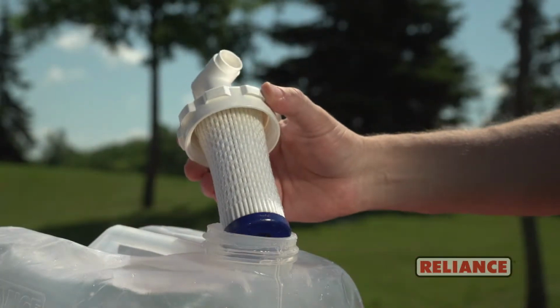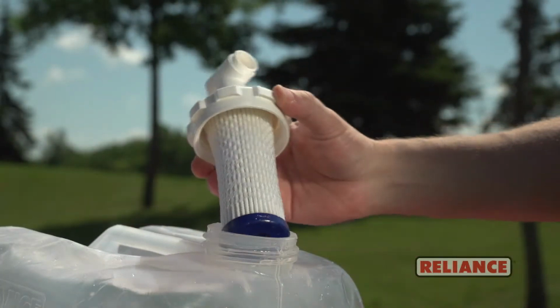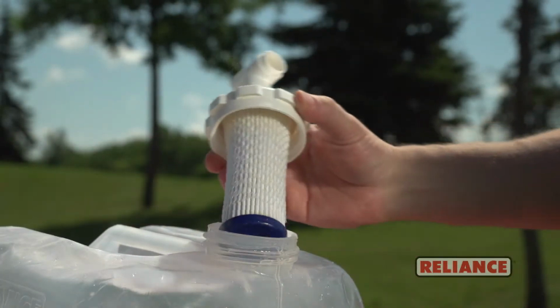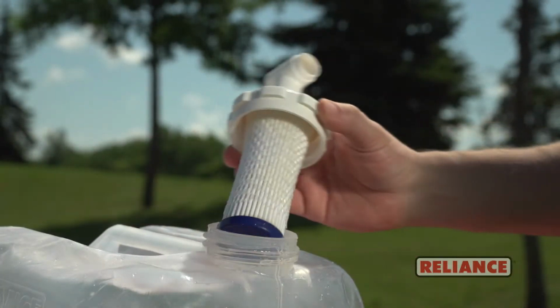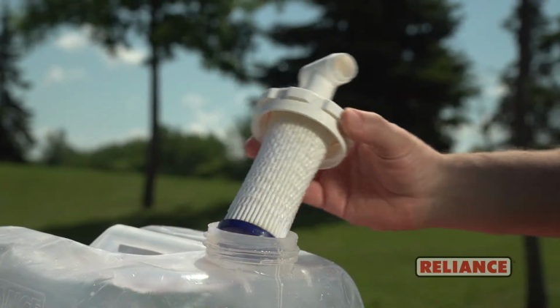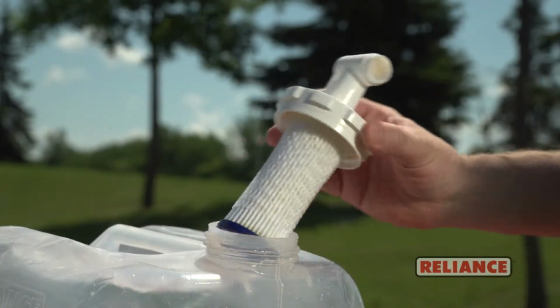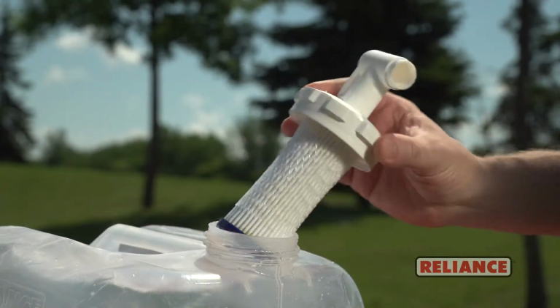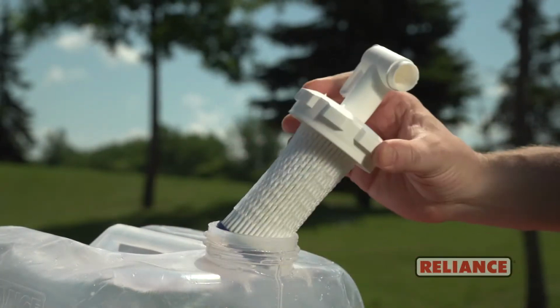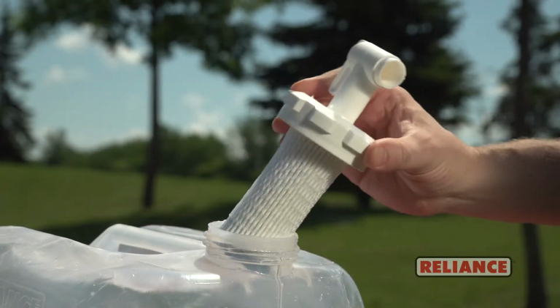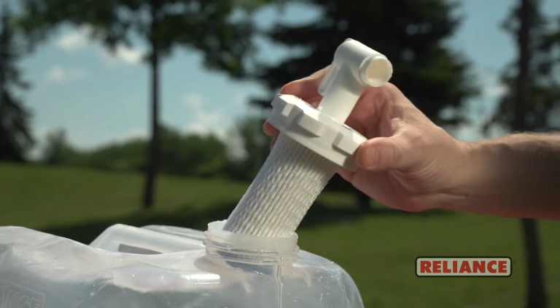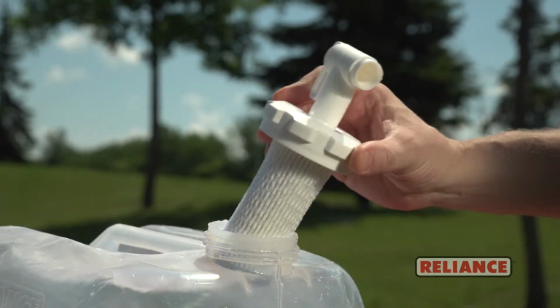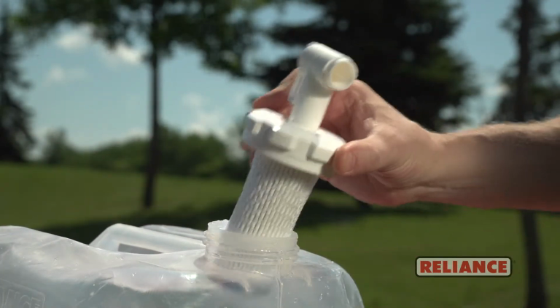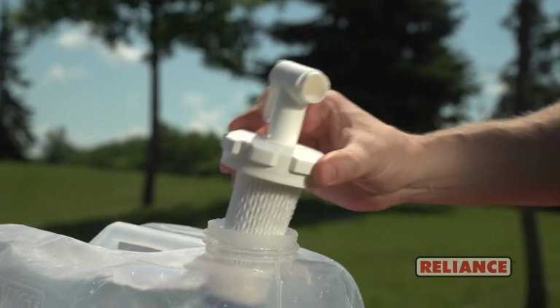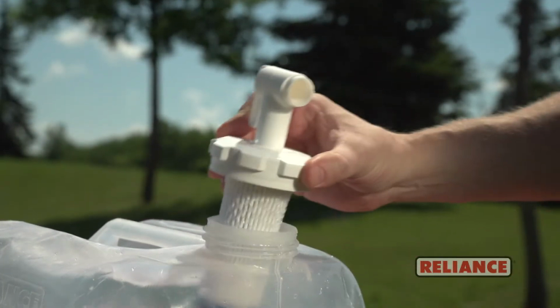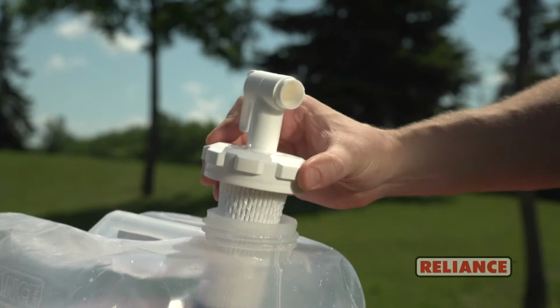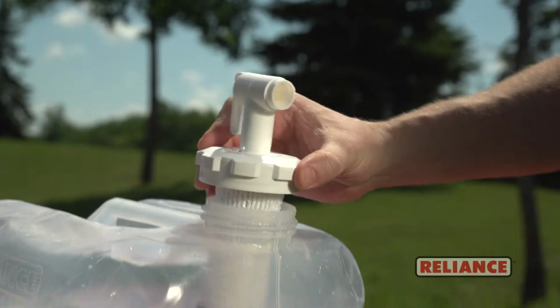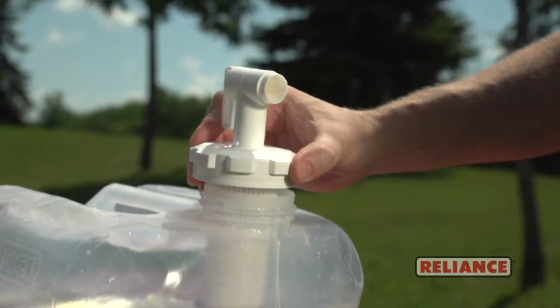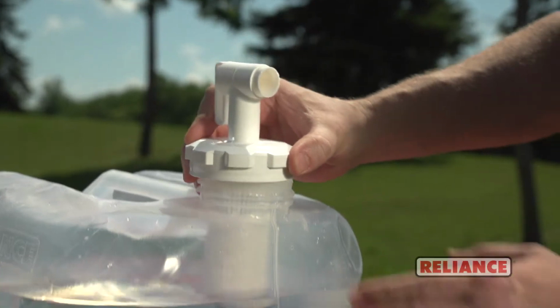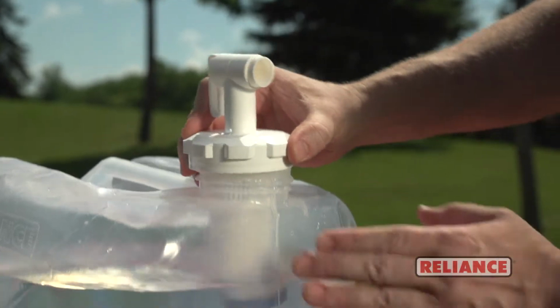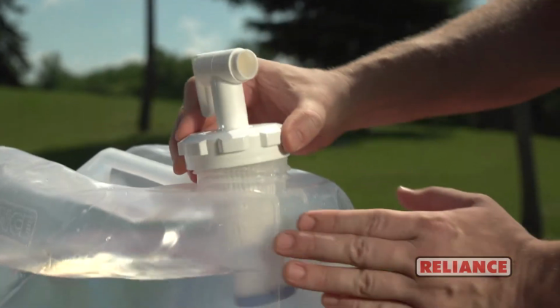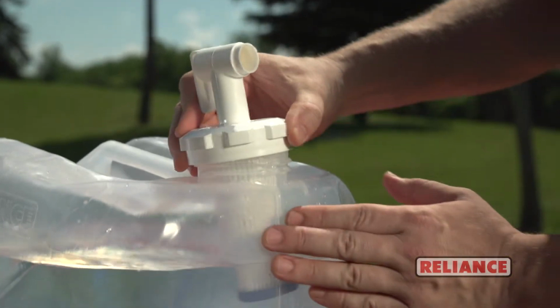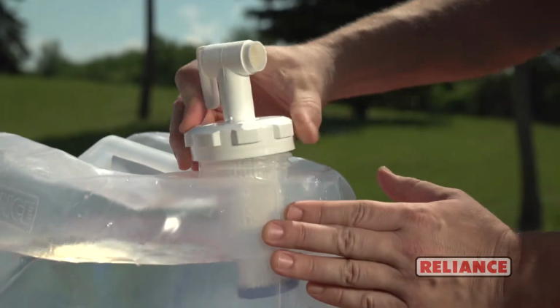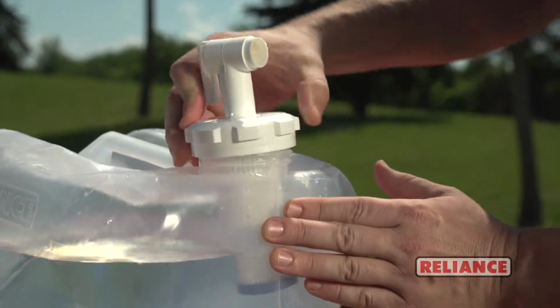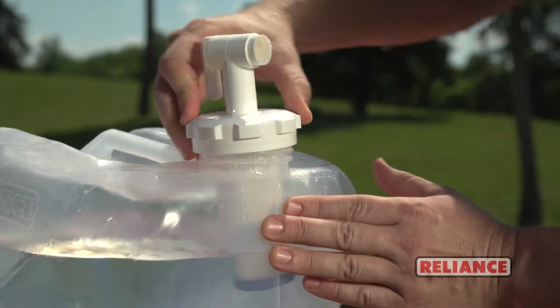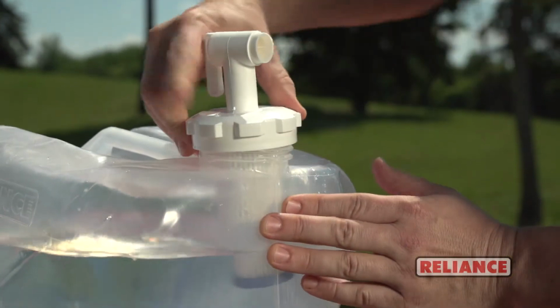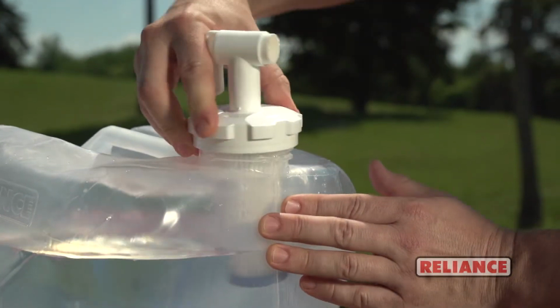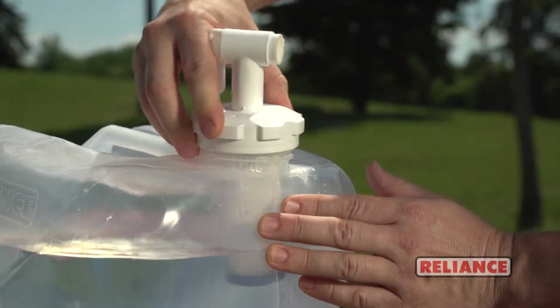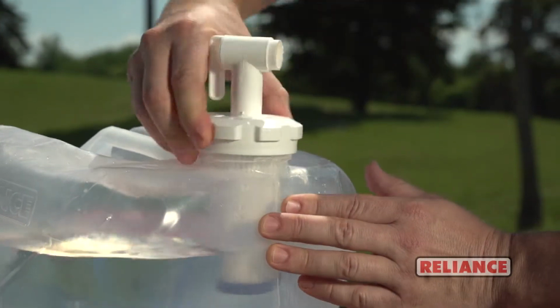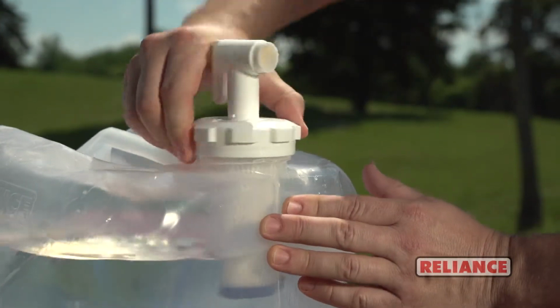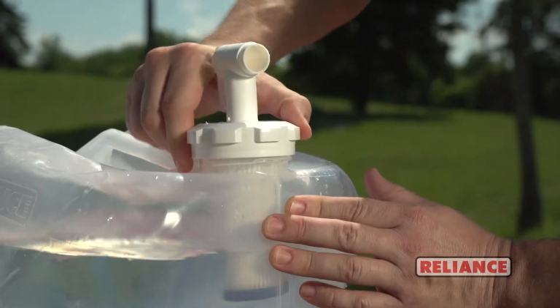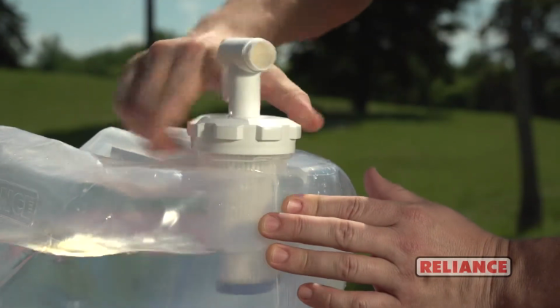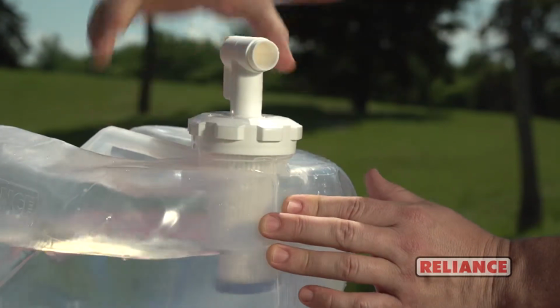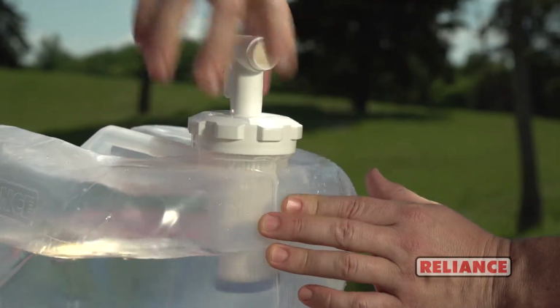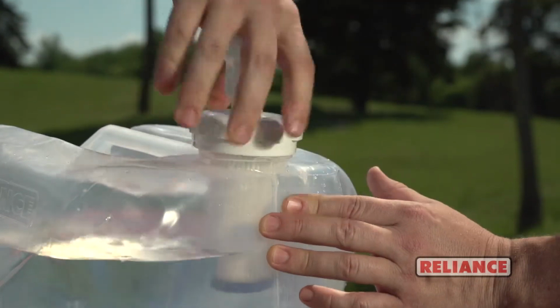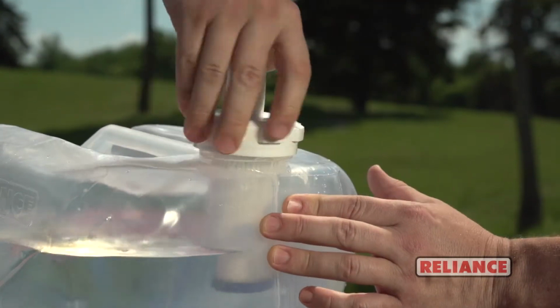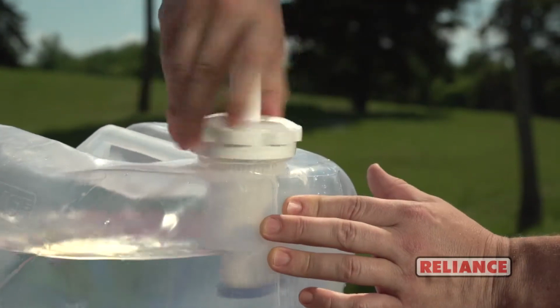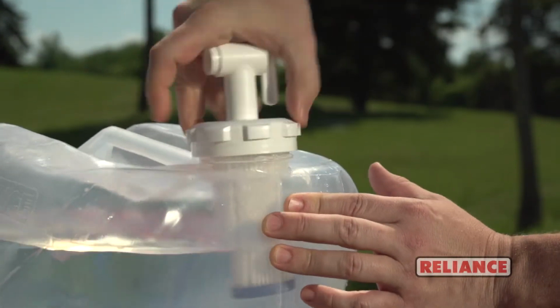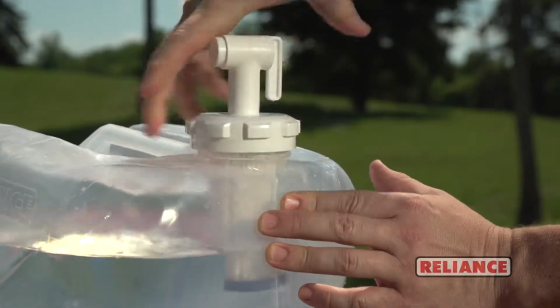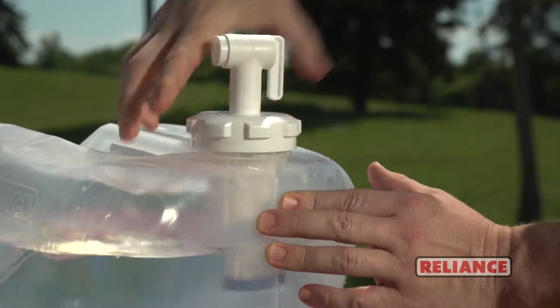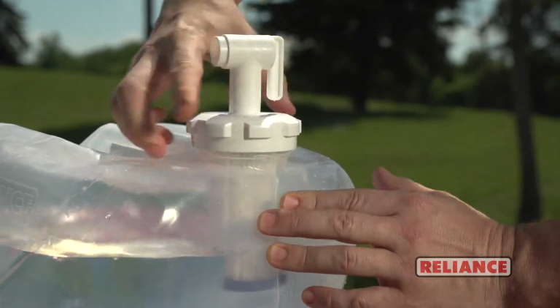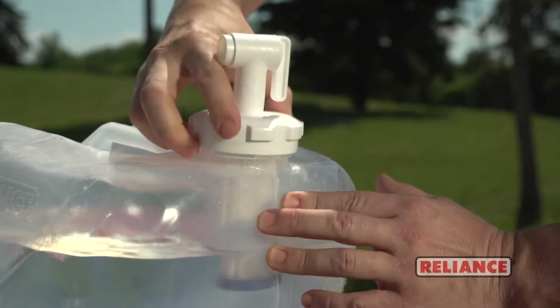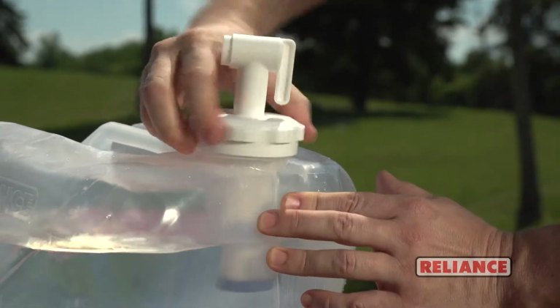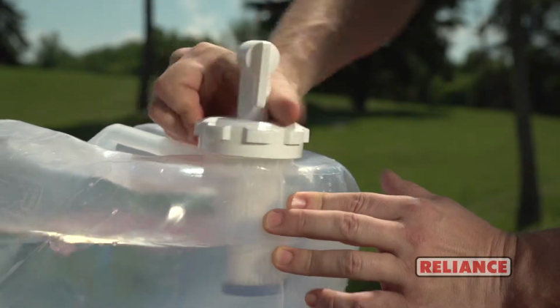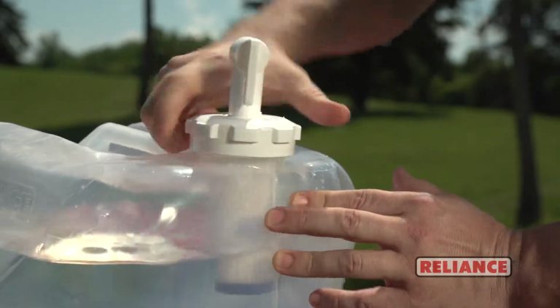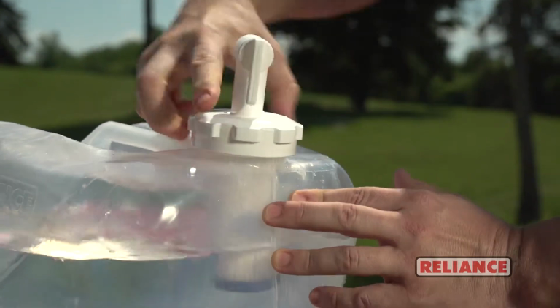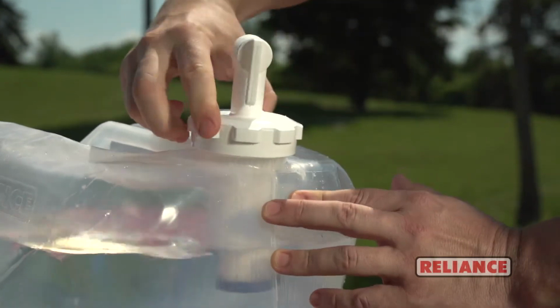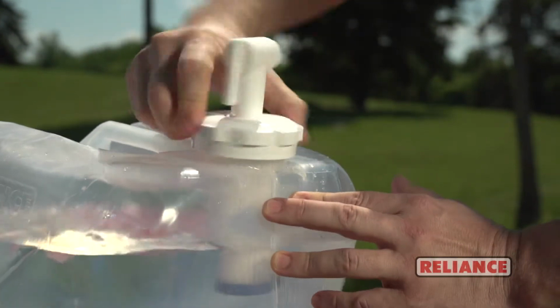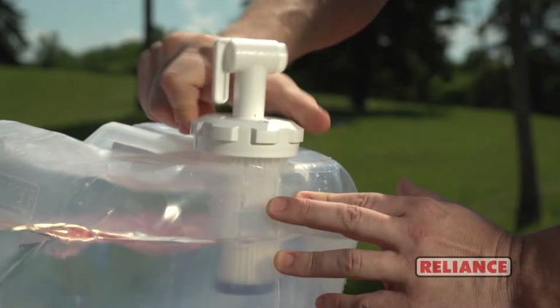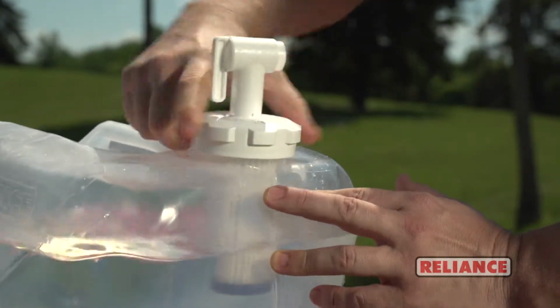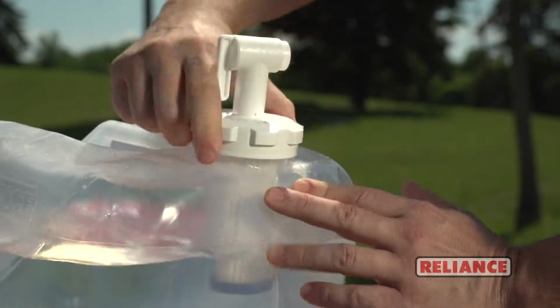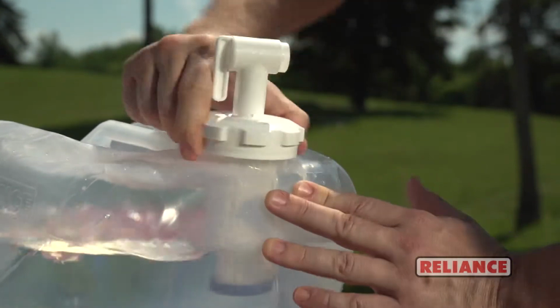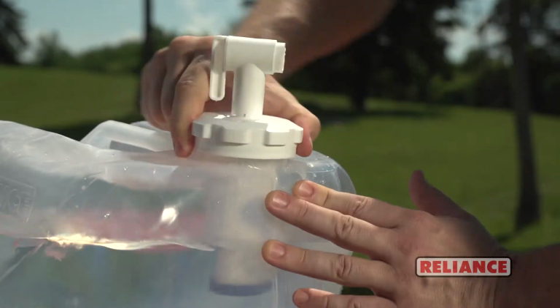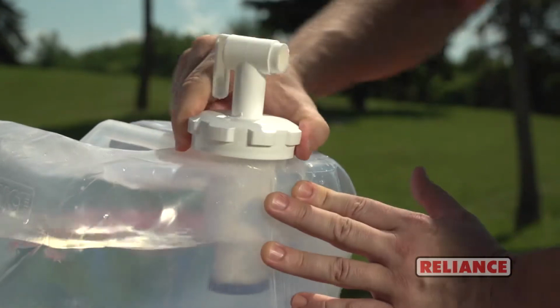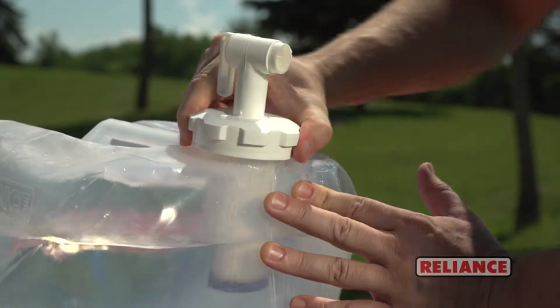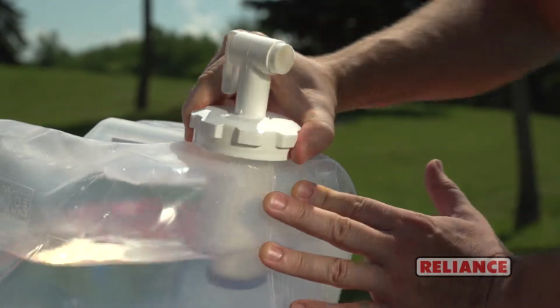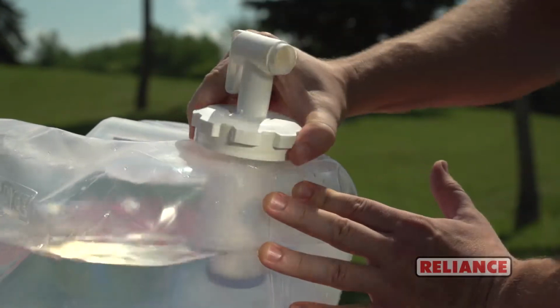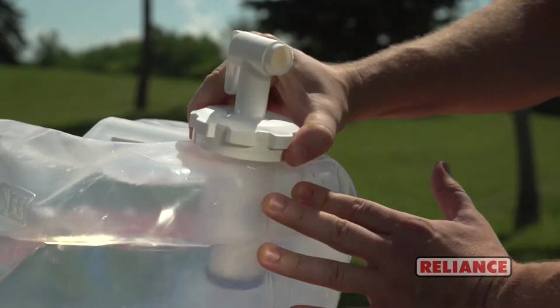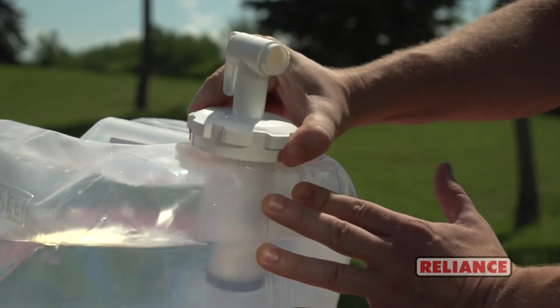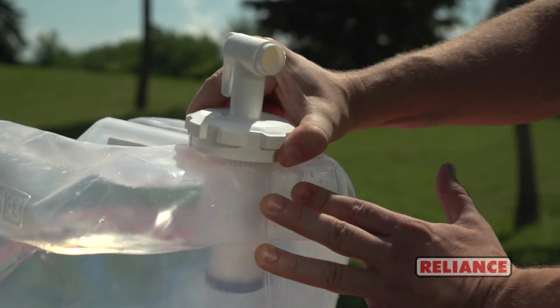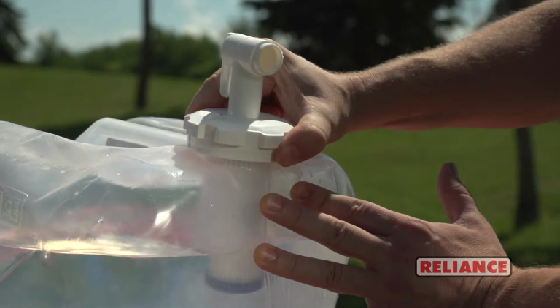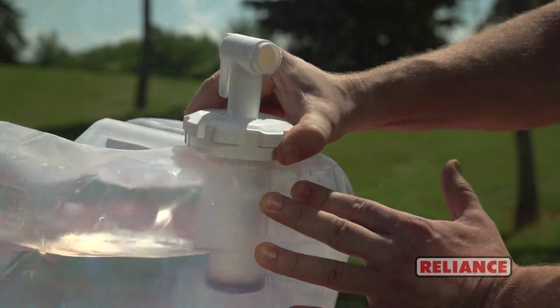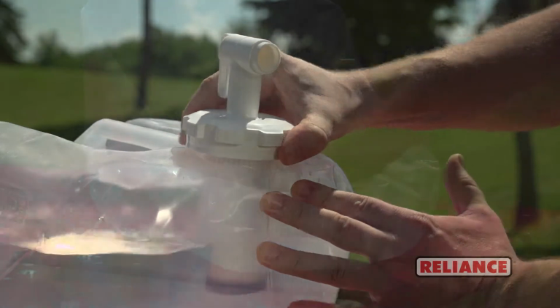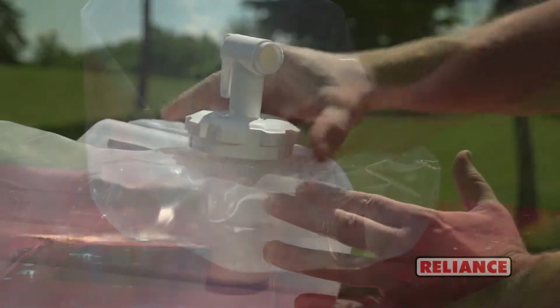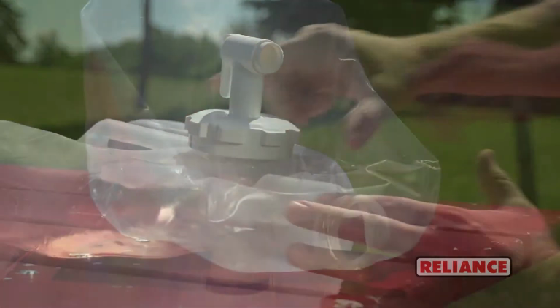The Swiss-made pleated glass fiber filter will effectively filter up to 250 gallons of water before it requires replacing.